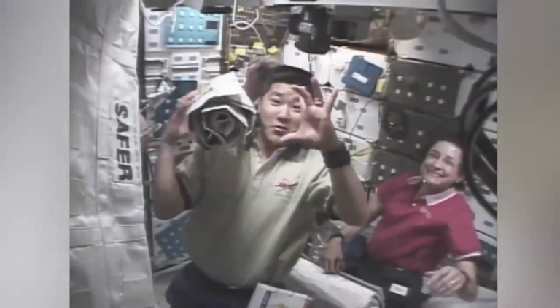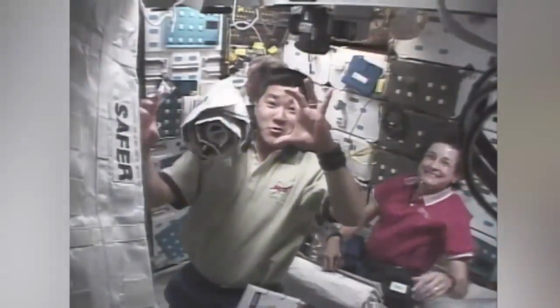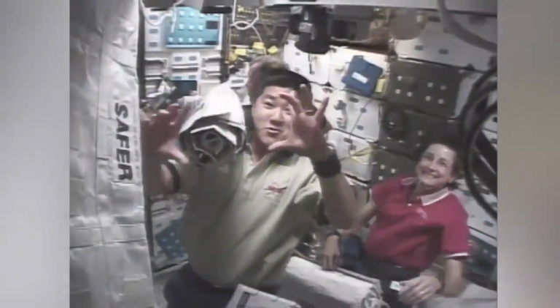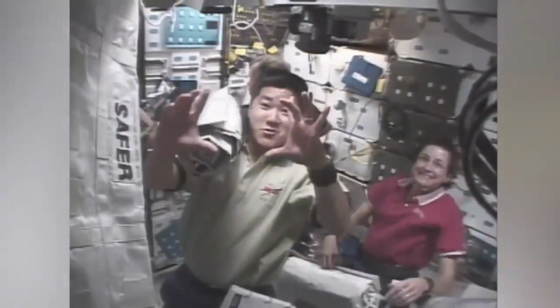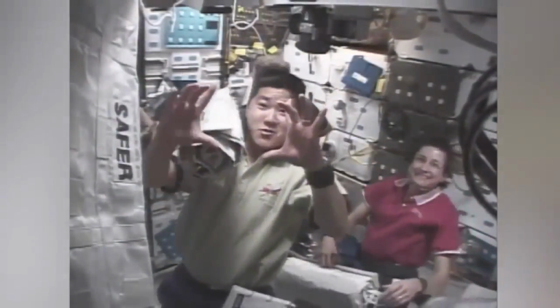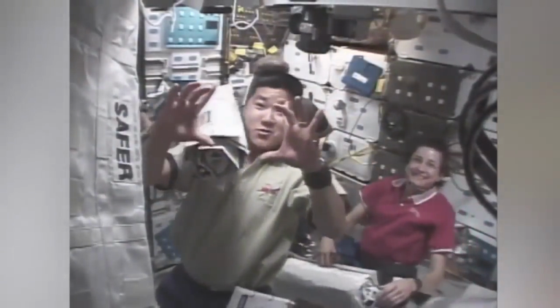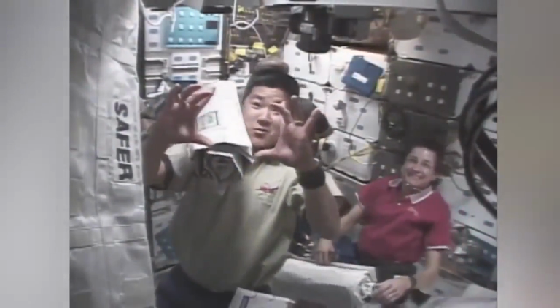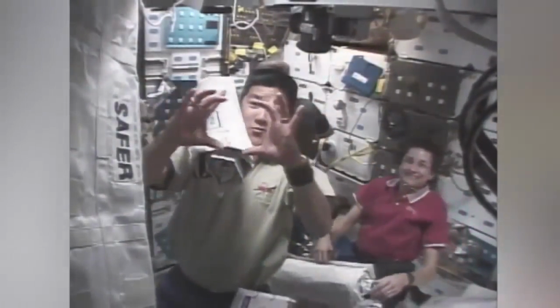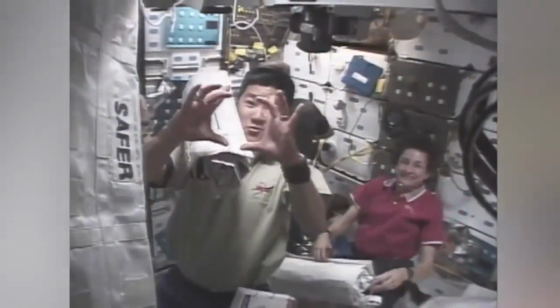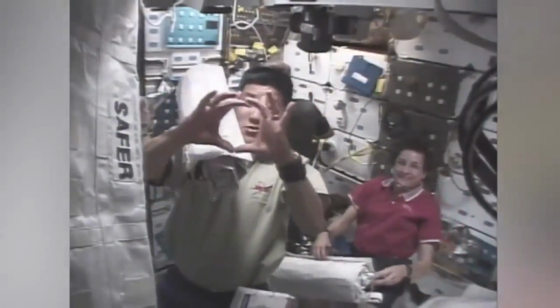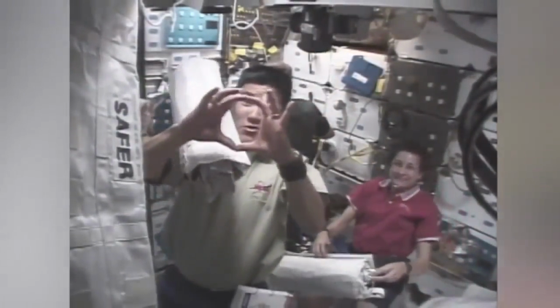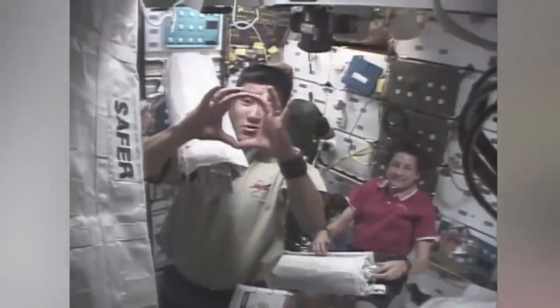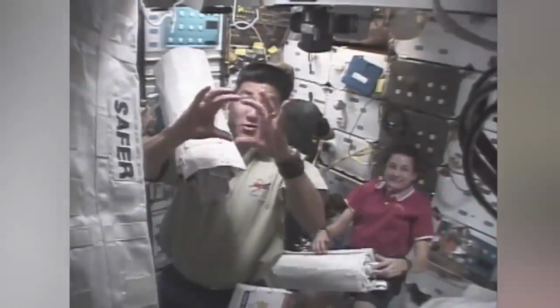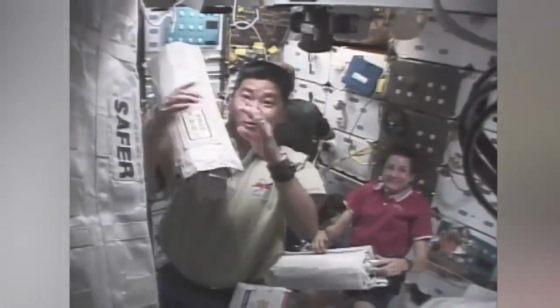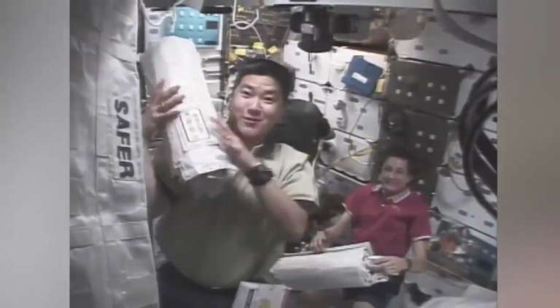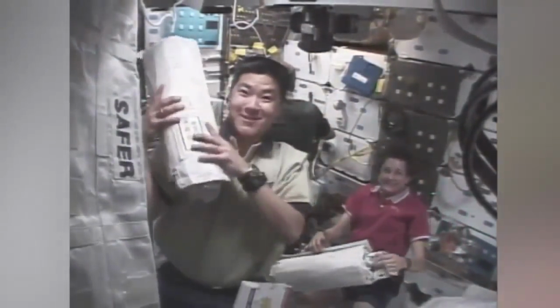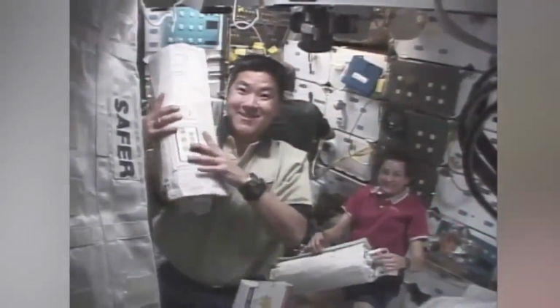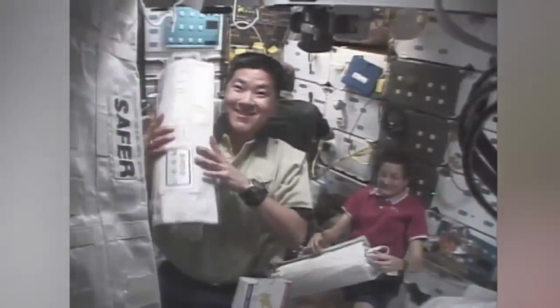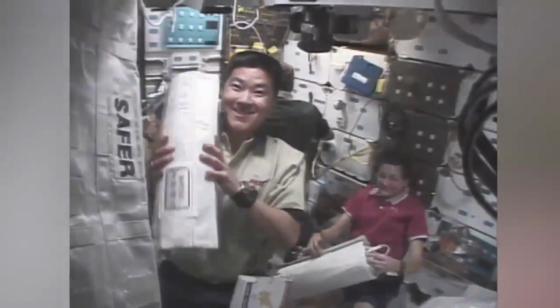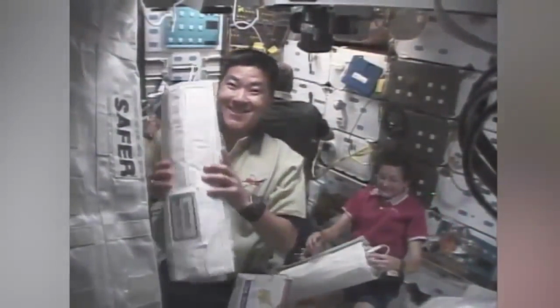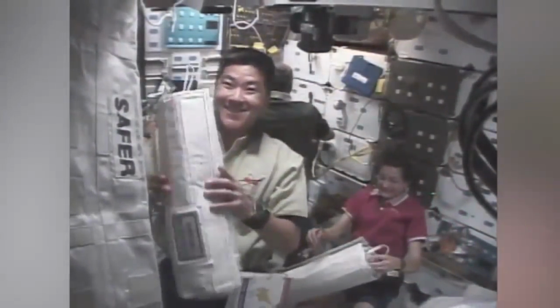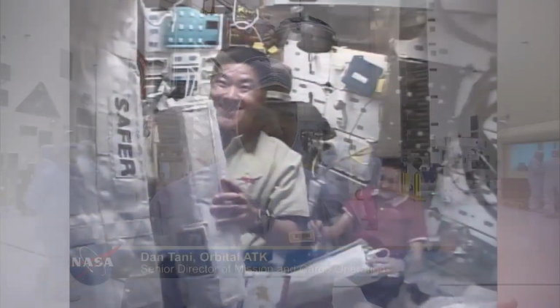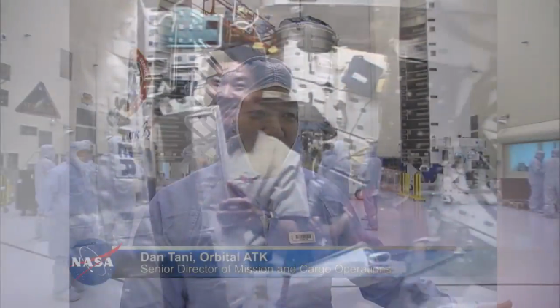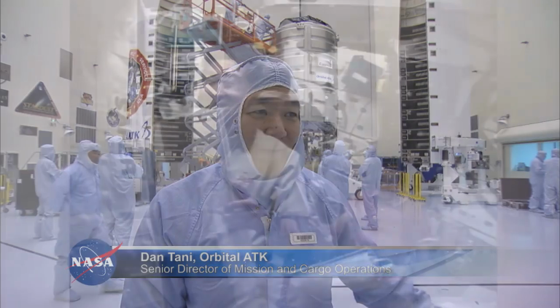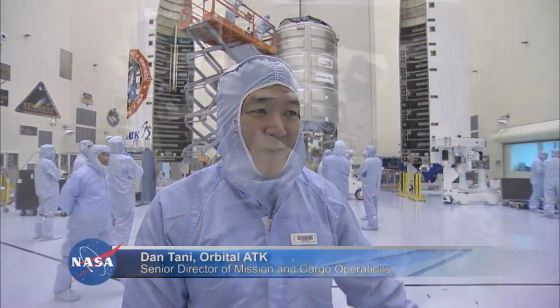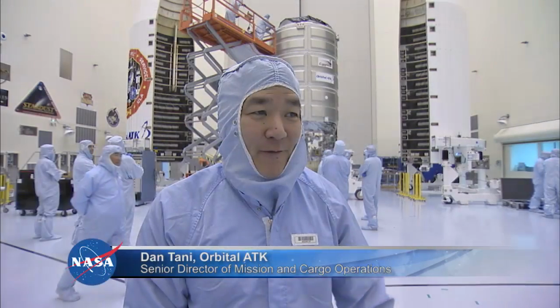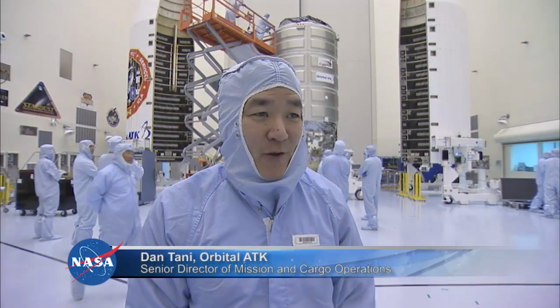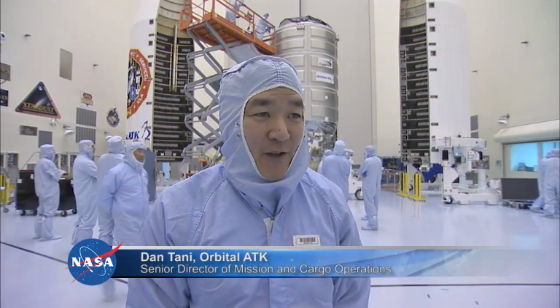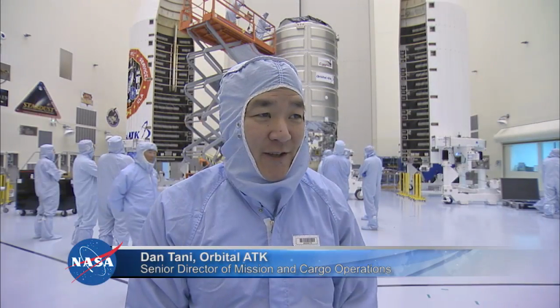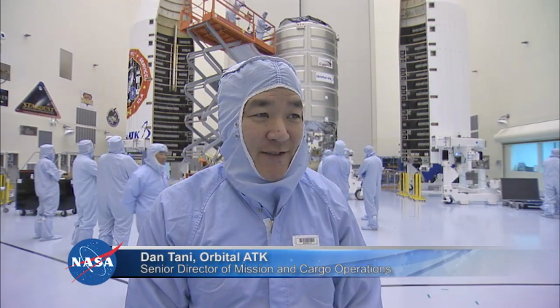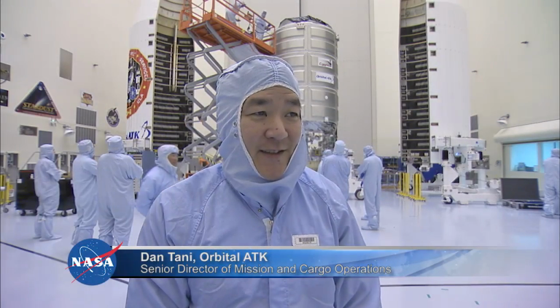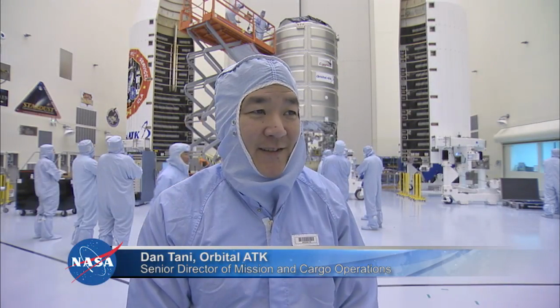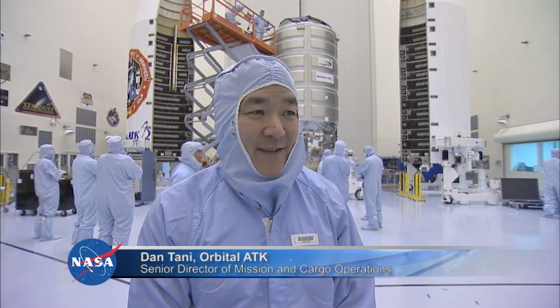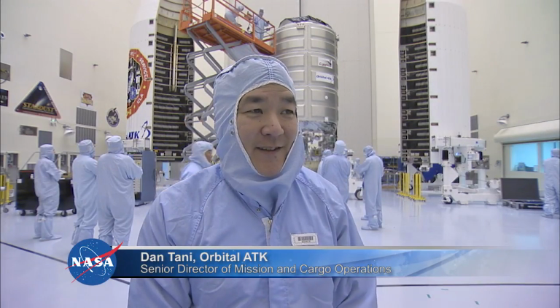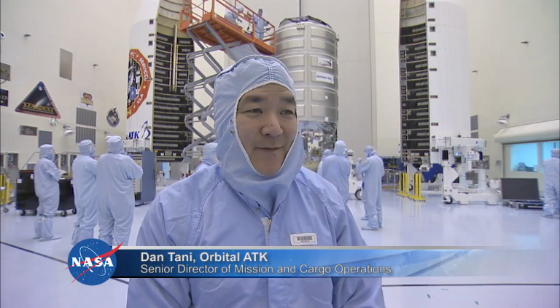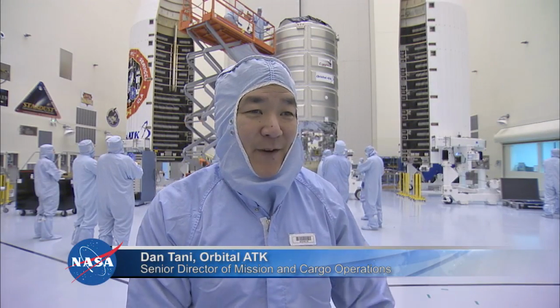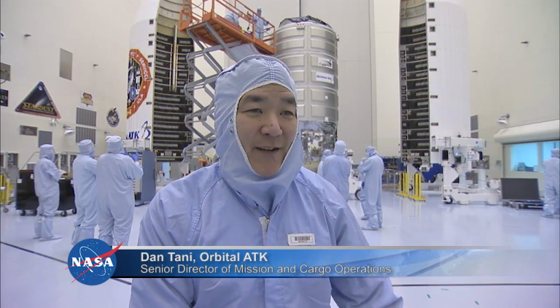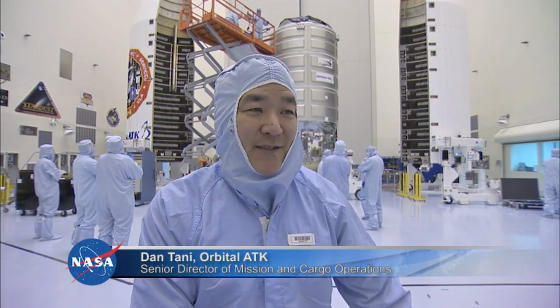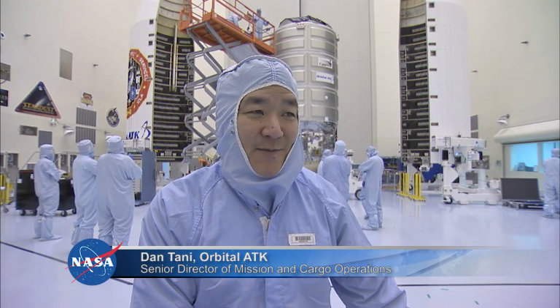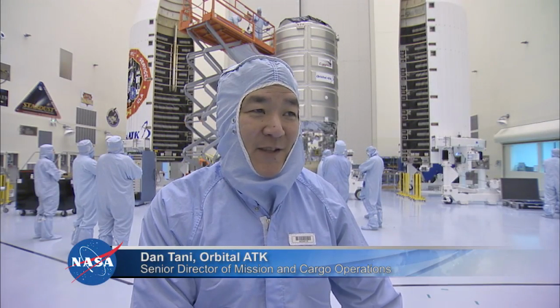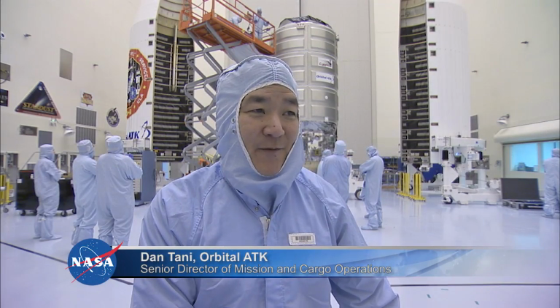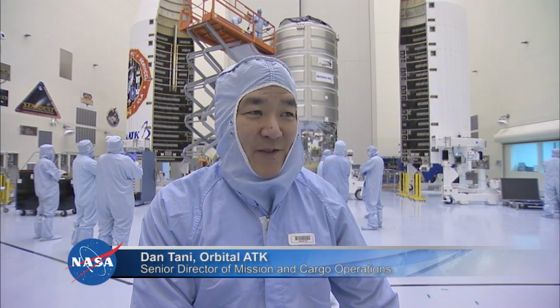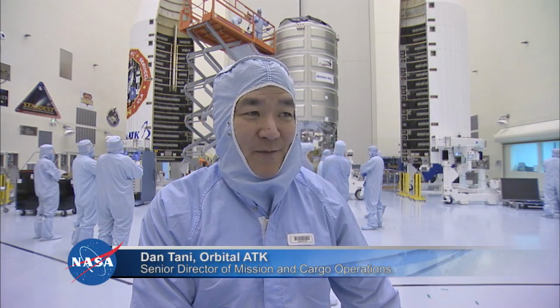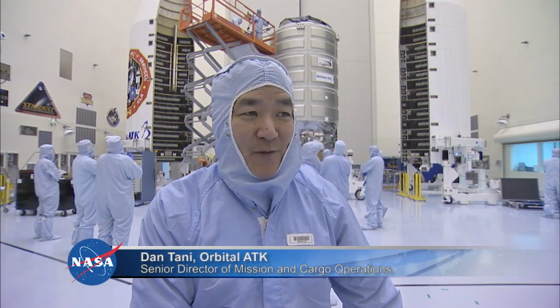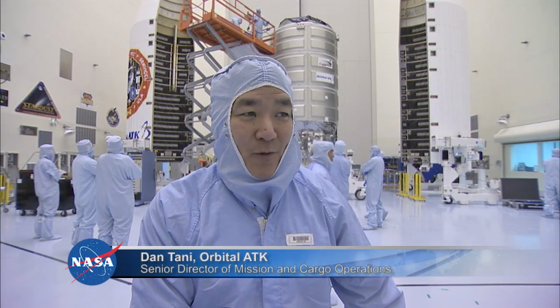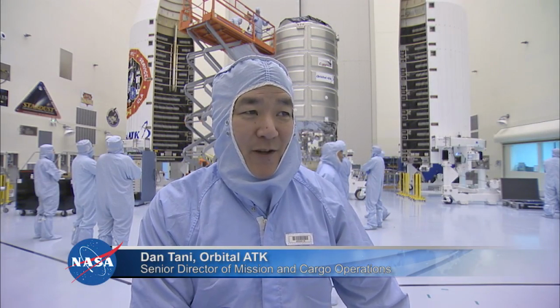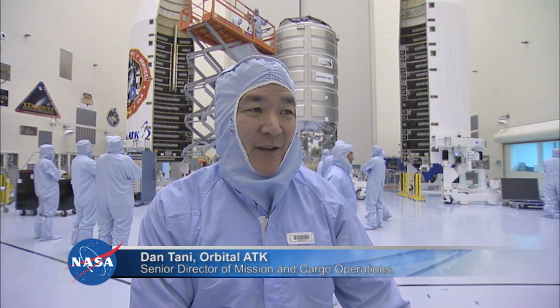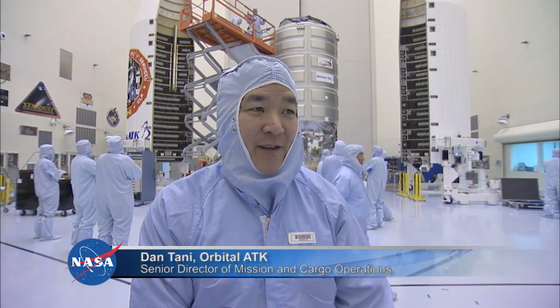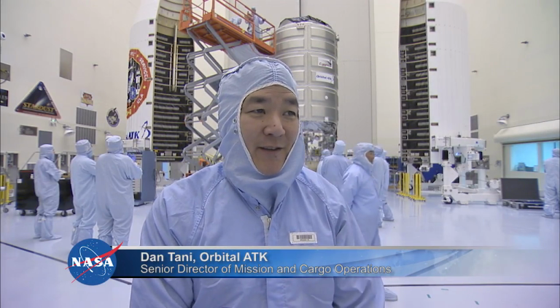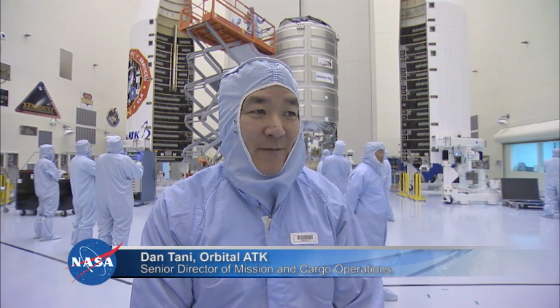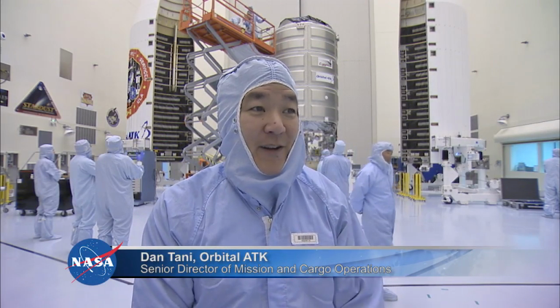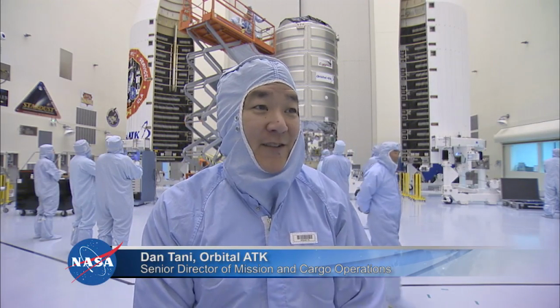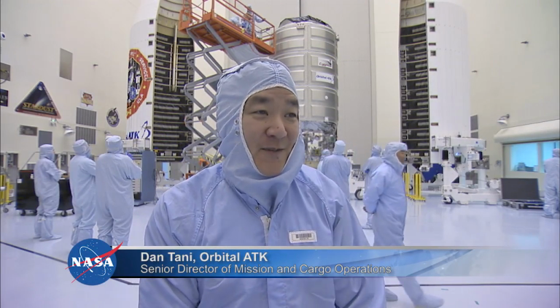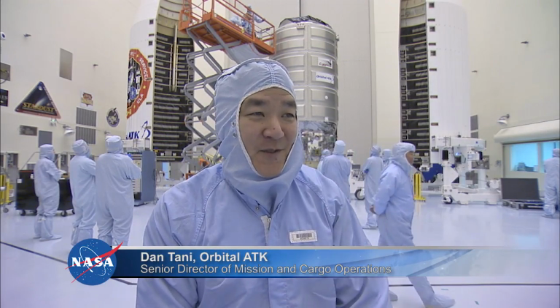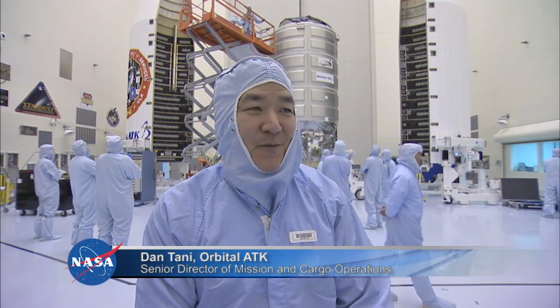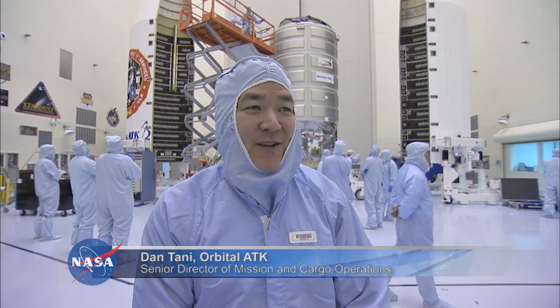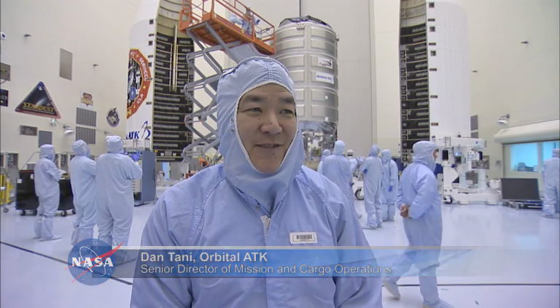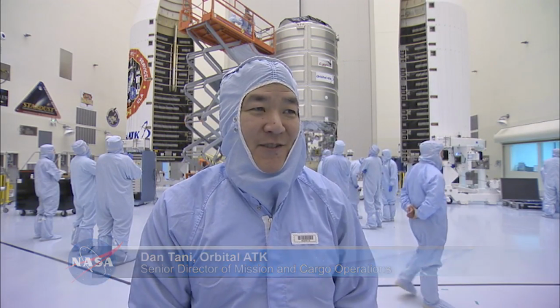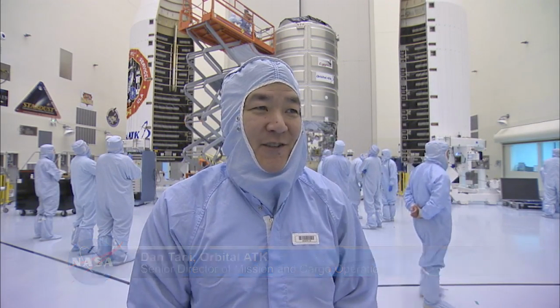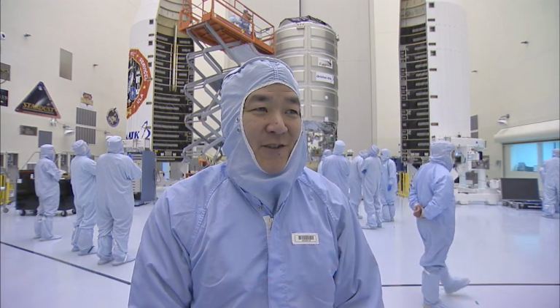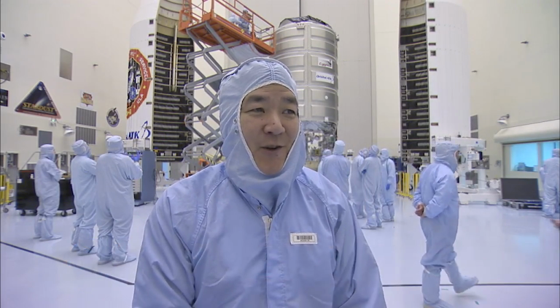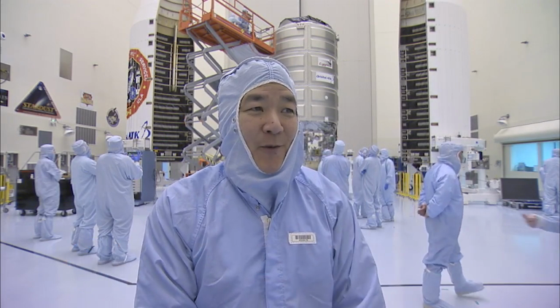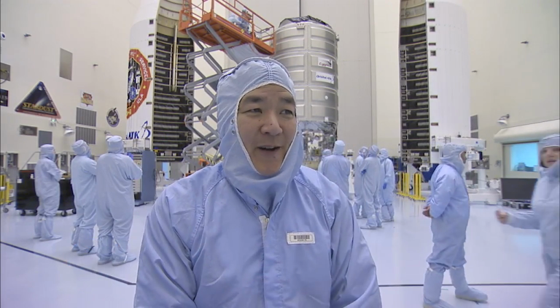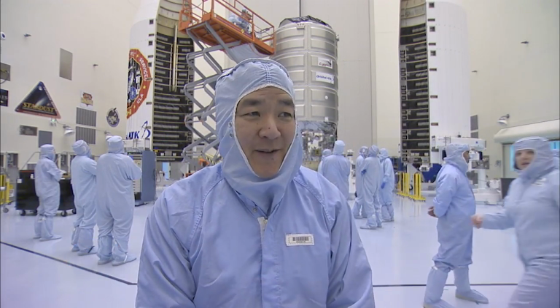It's like Christmas, right? Opening a big box of goodies and finding some stuff that you've been wanting and finding some surprises that you didn't know about.